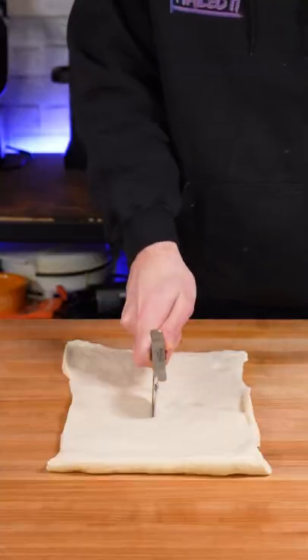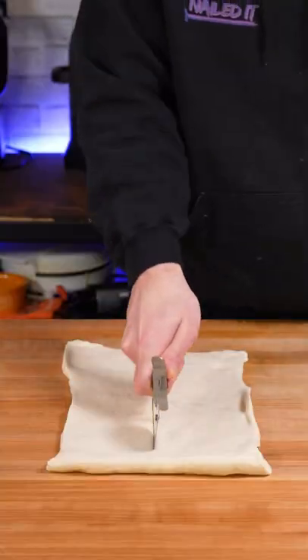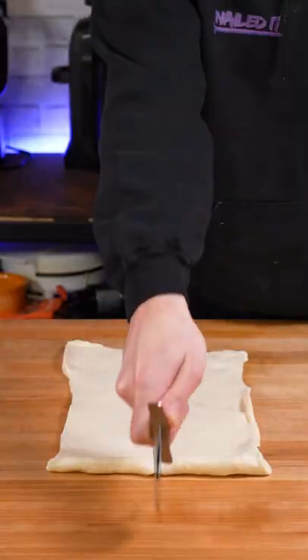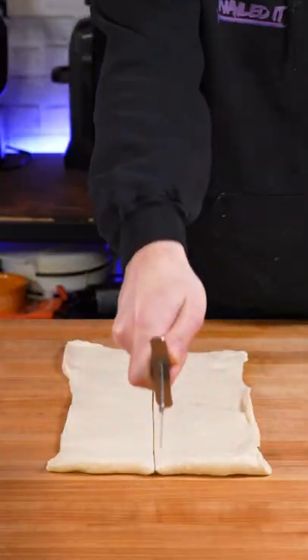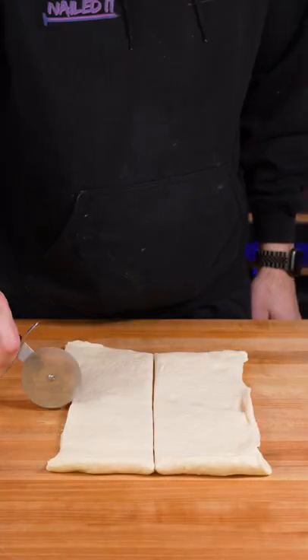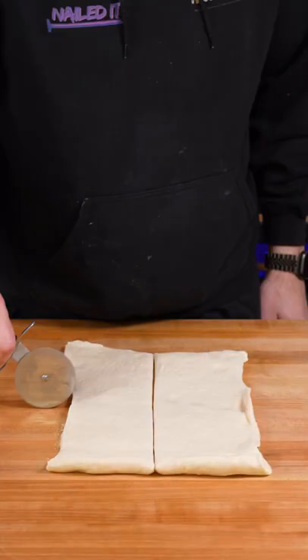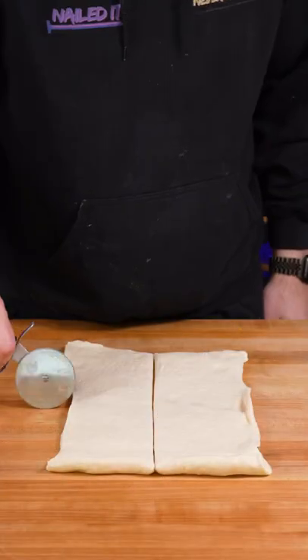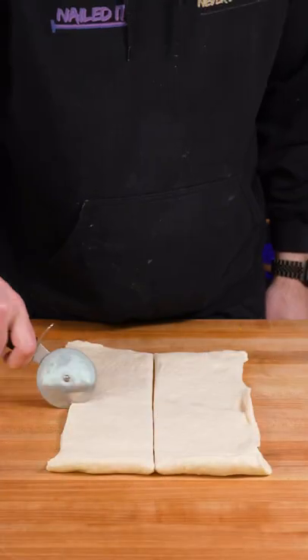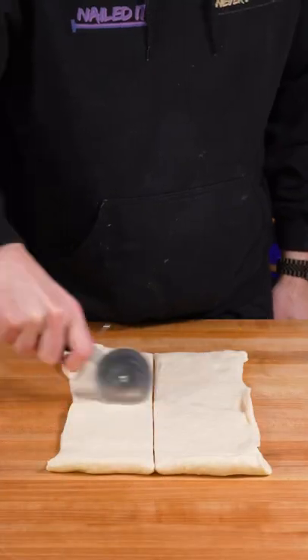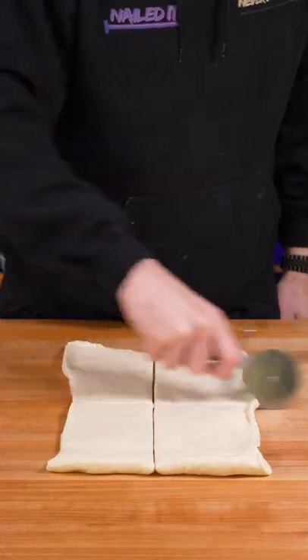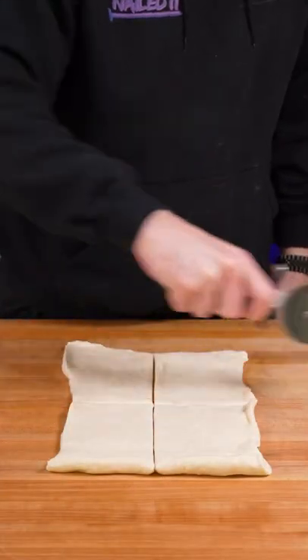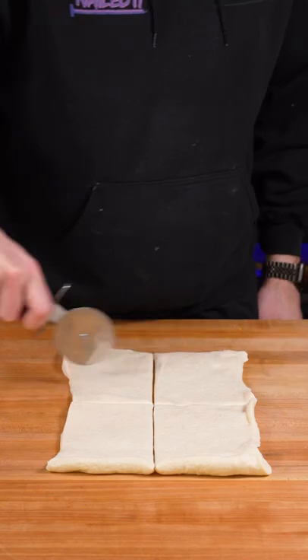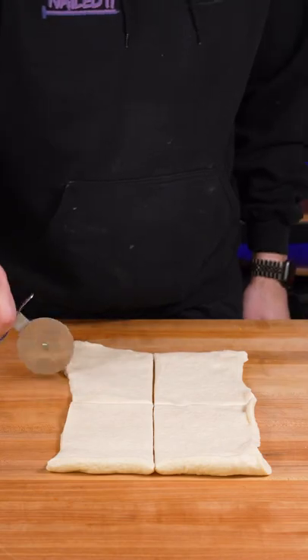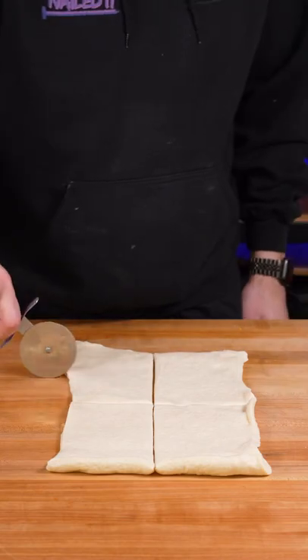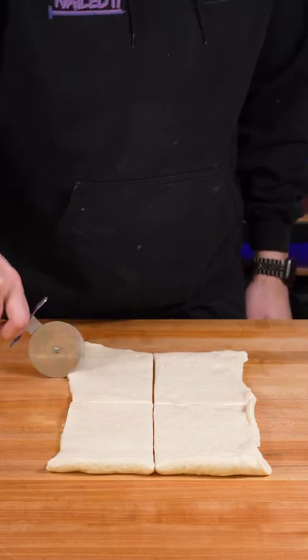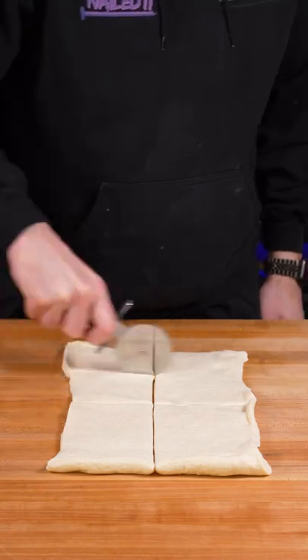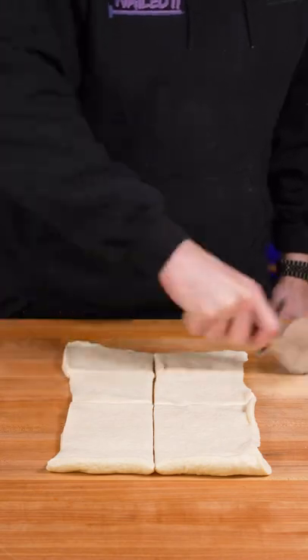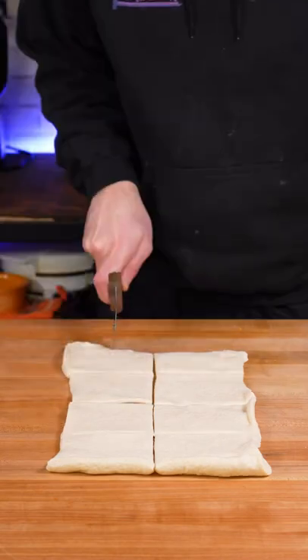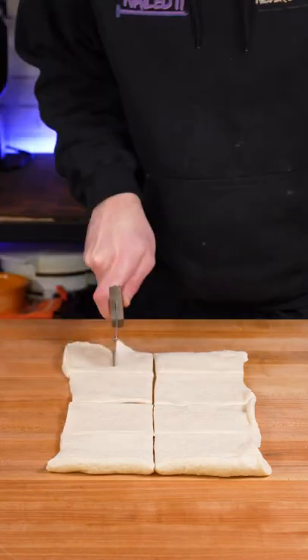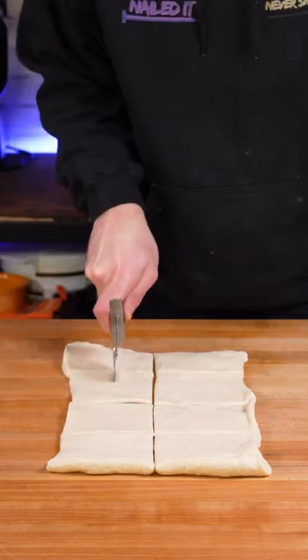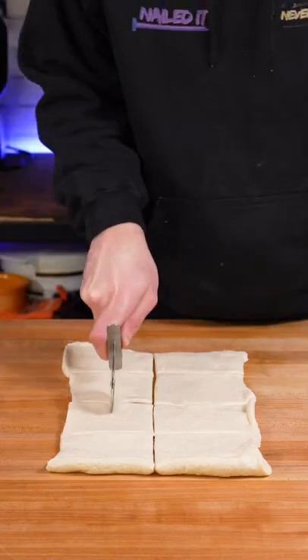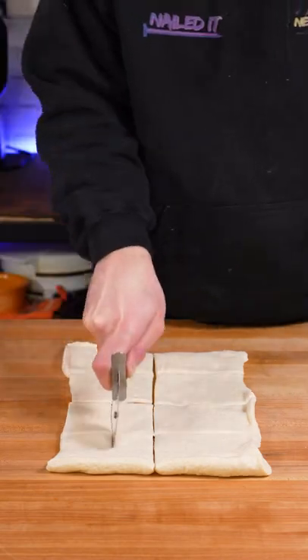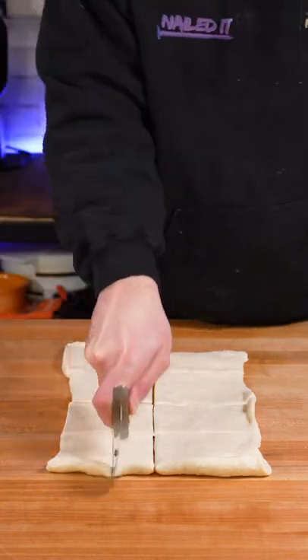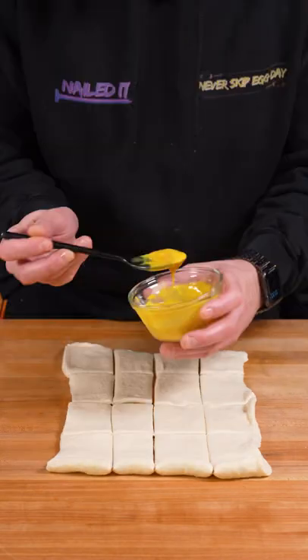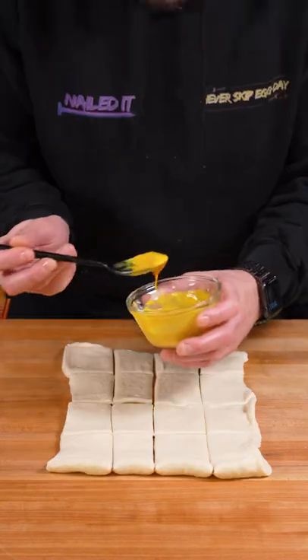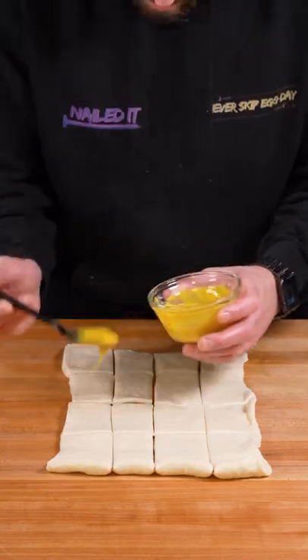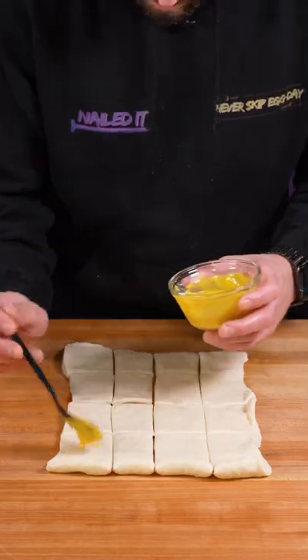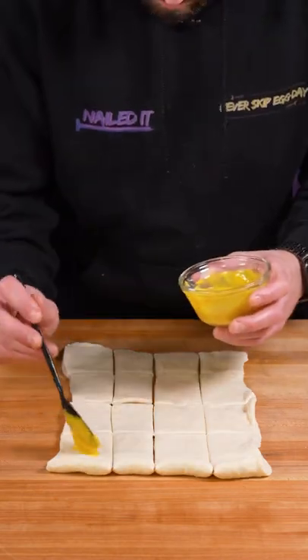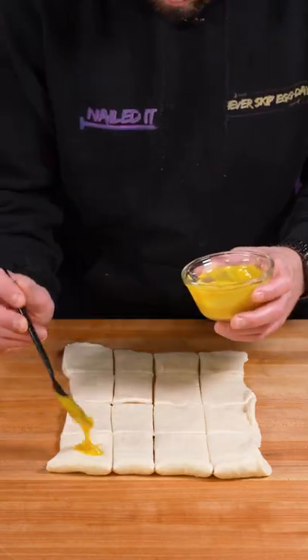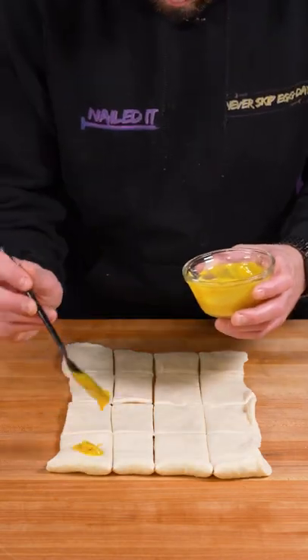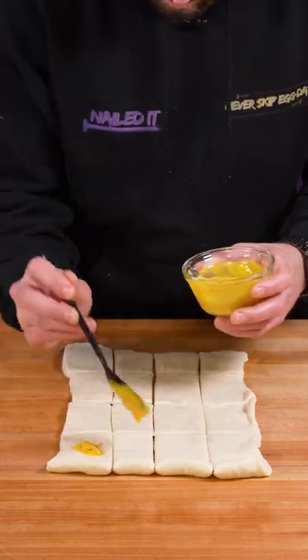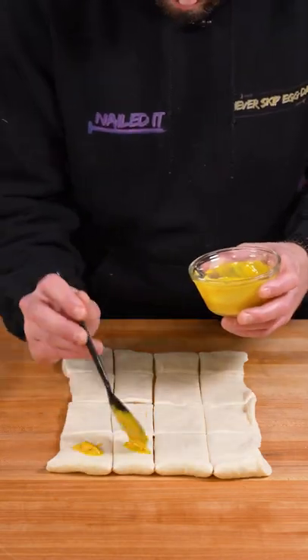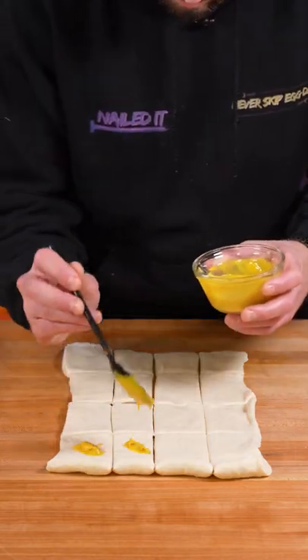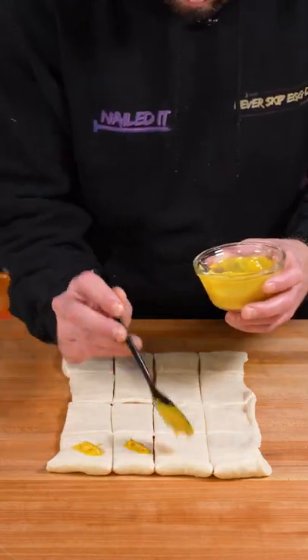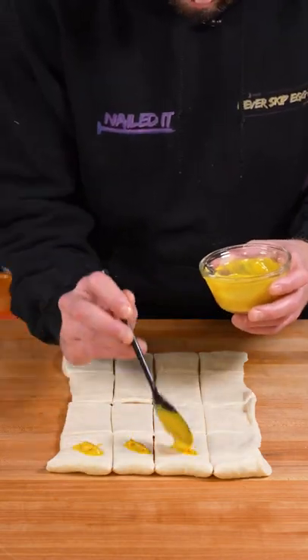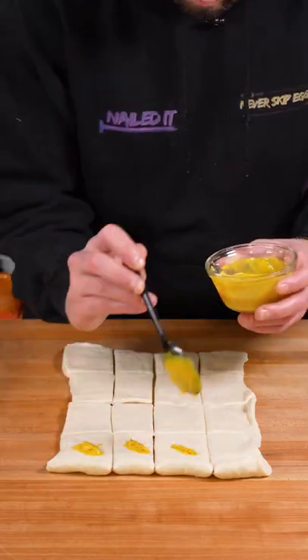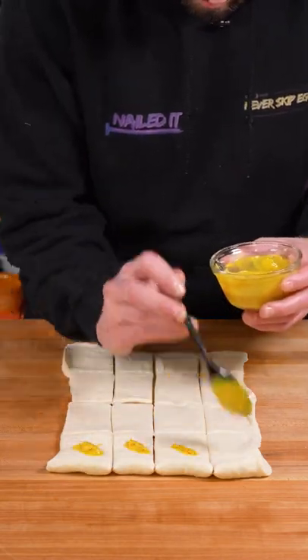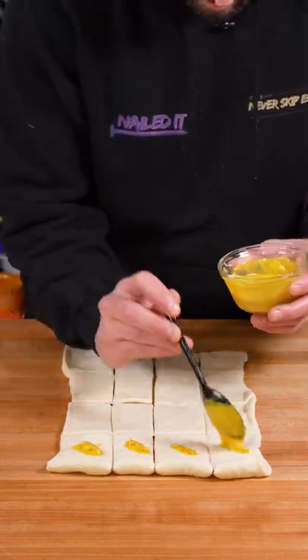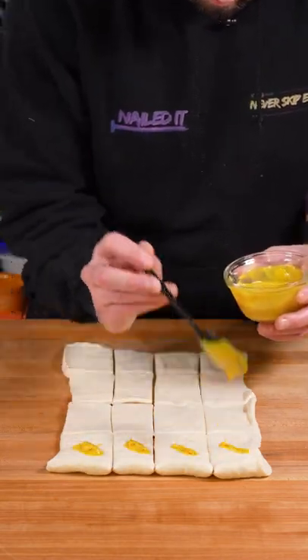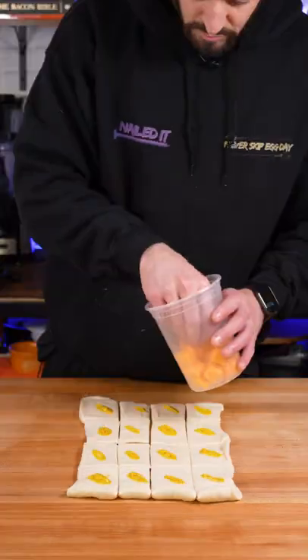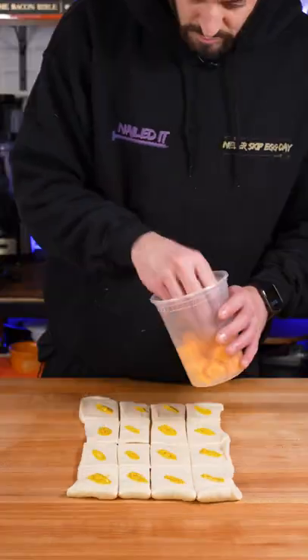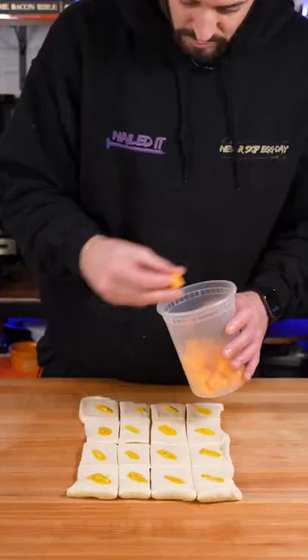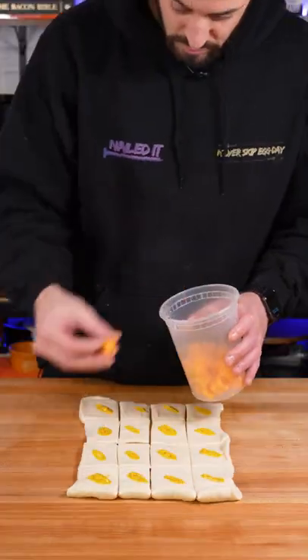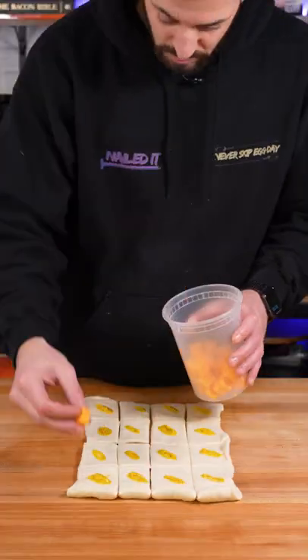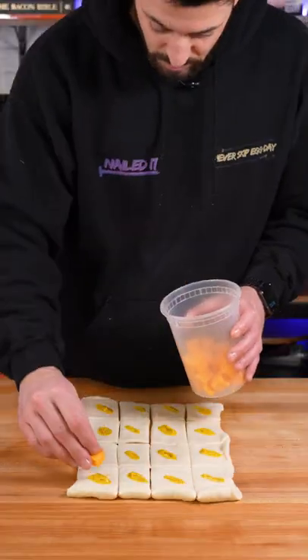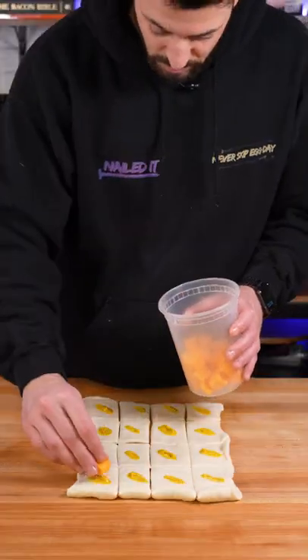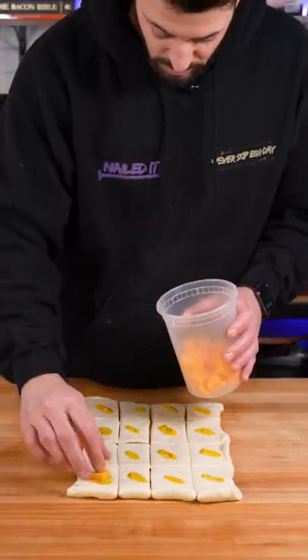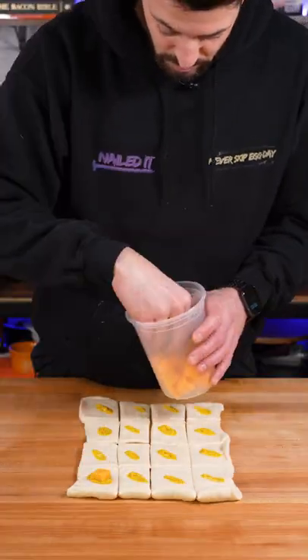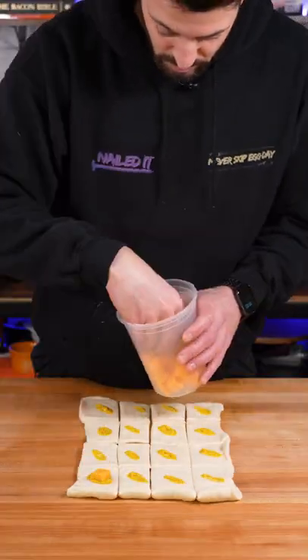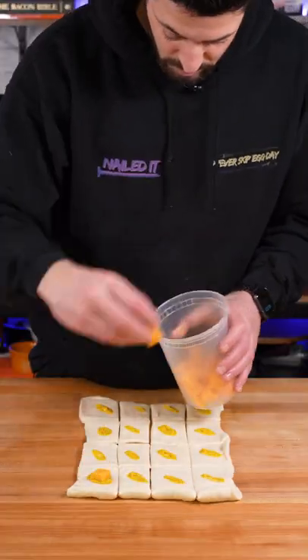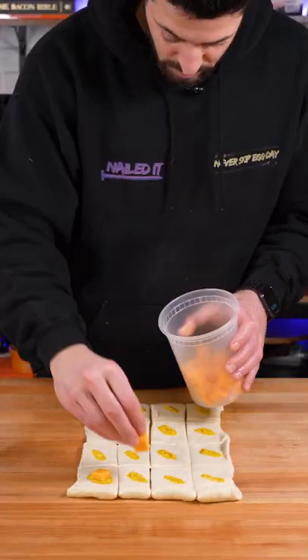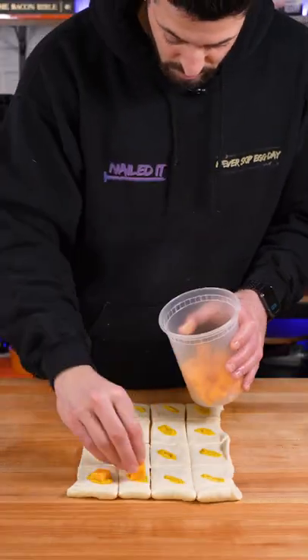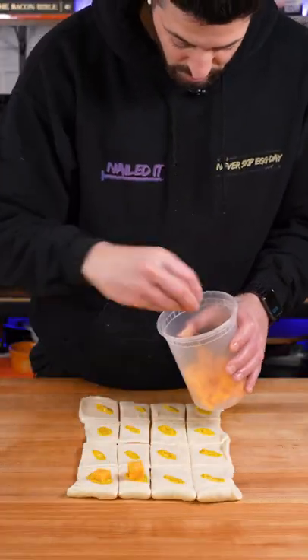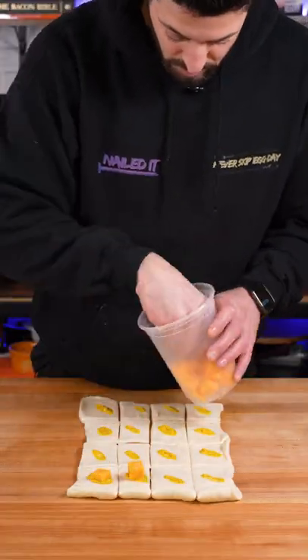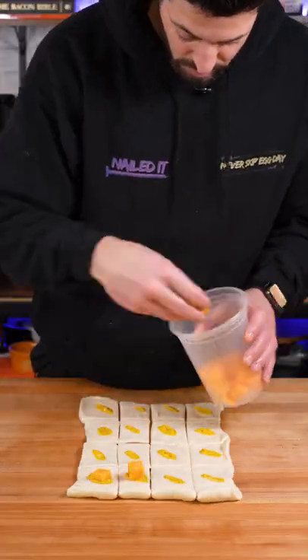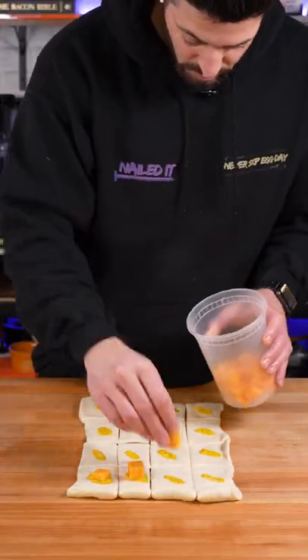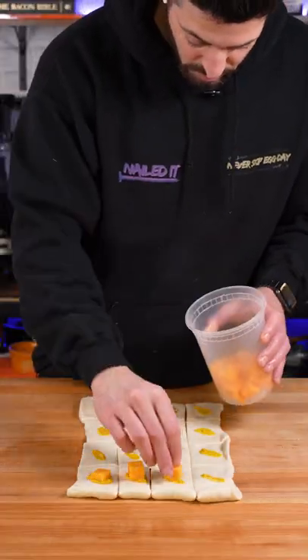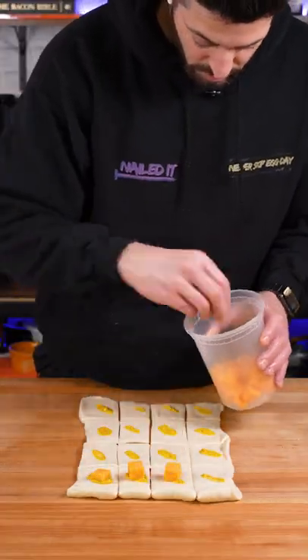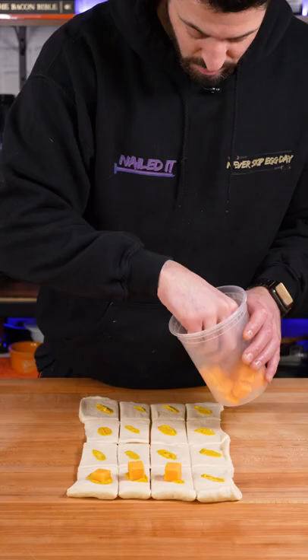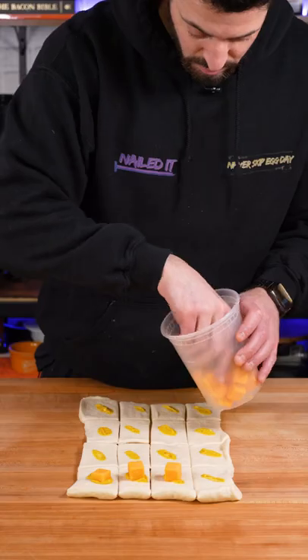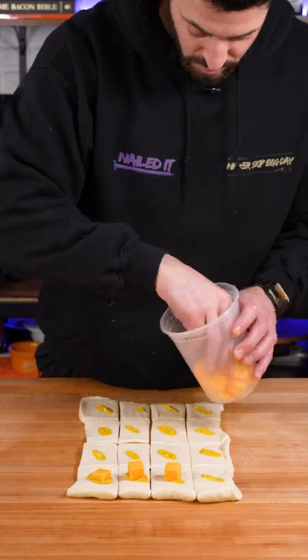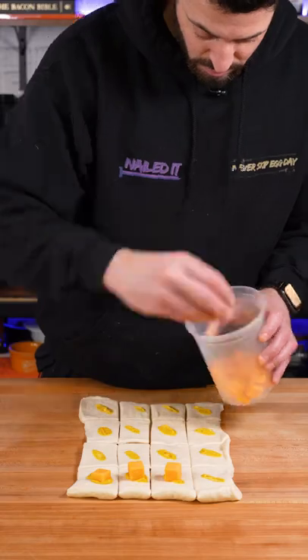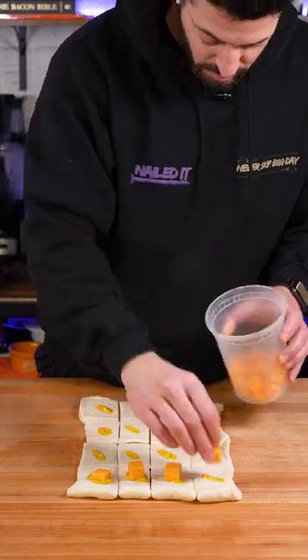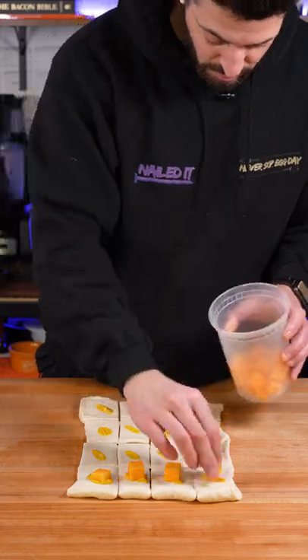You think you're too good for store-bought pizza dough? Think again. Cut it up into 16 equal-sized squares and add a bit of yellow mustard and a cube of cheddar cheese to the middle.